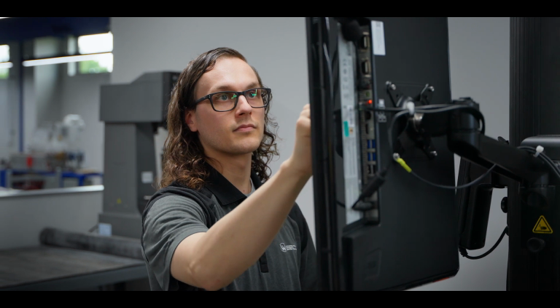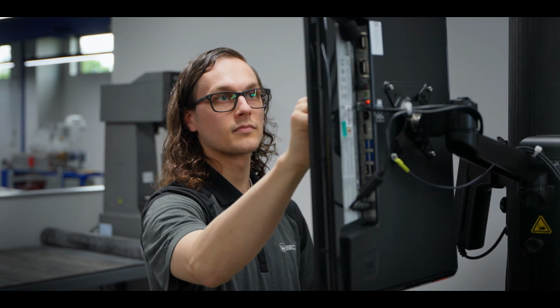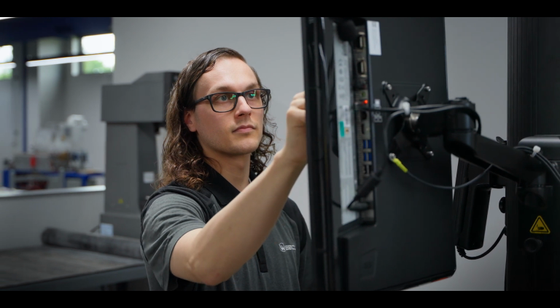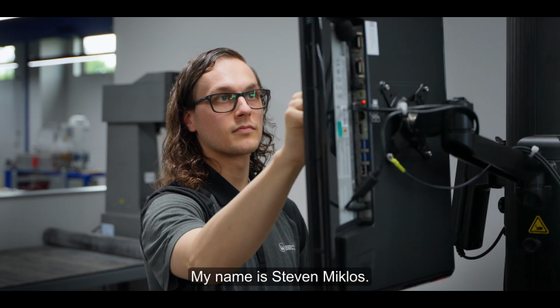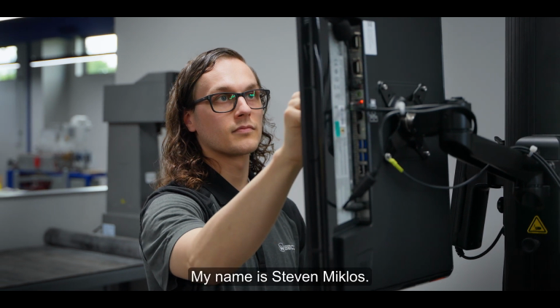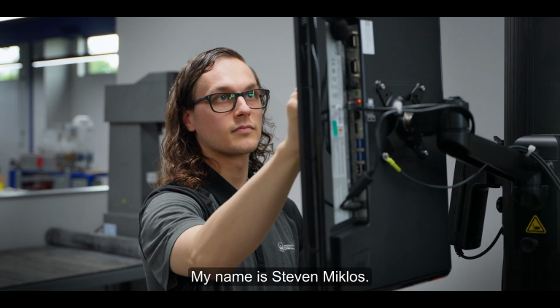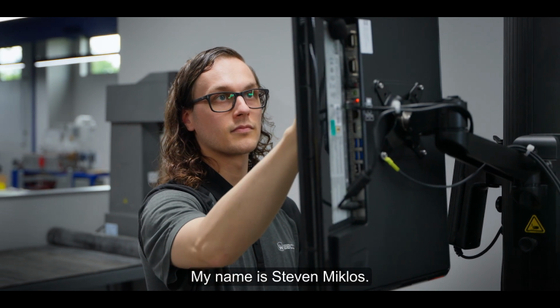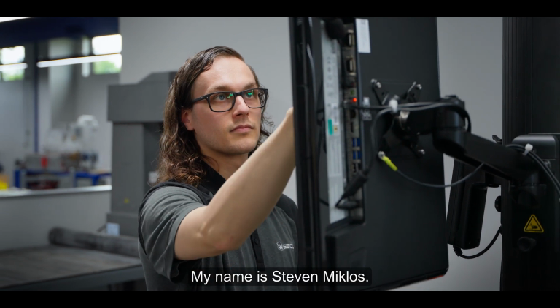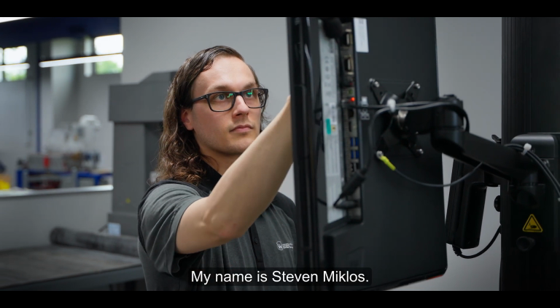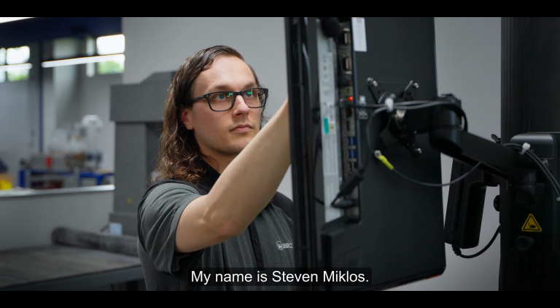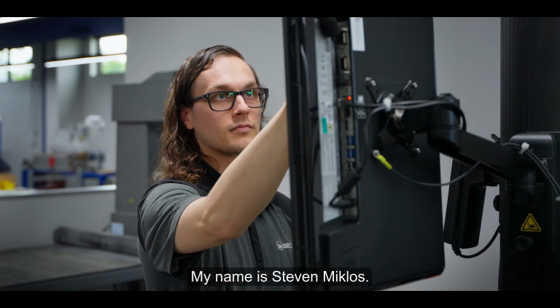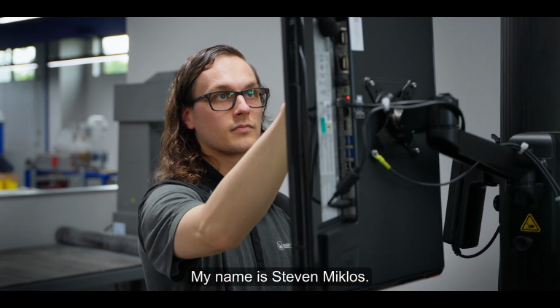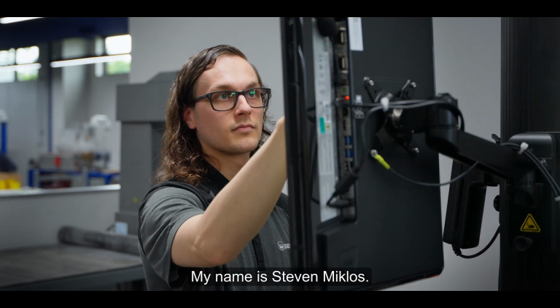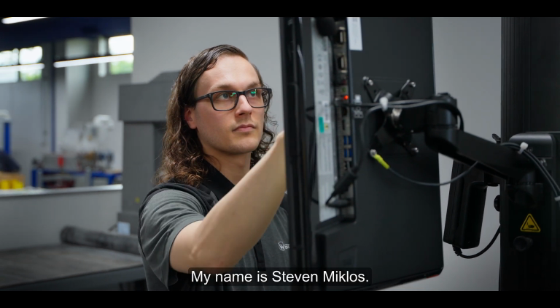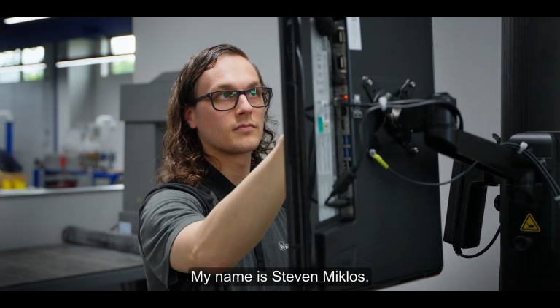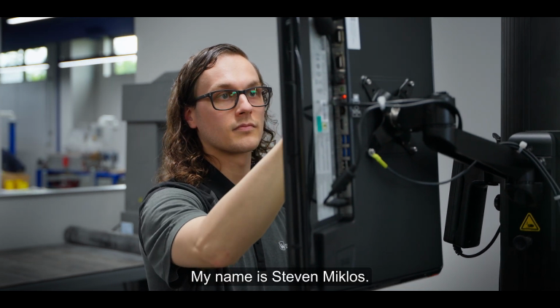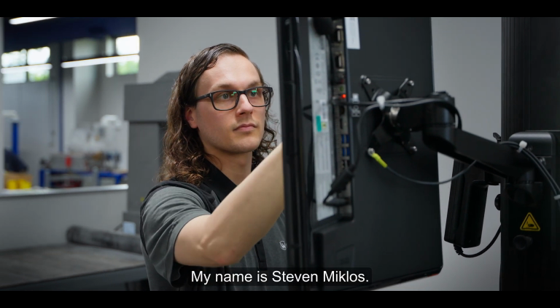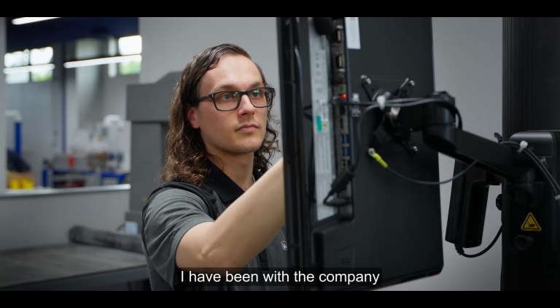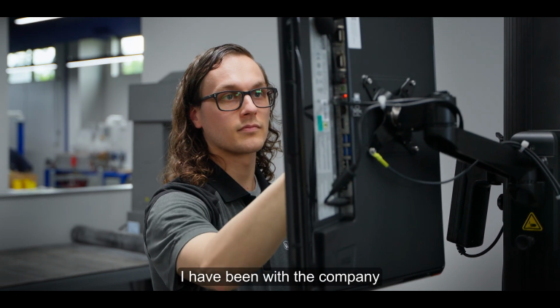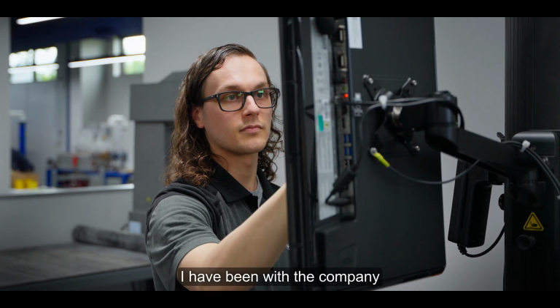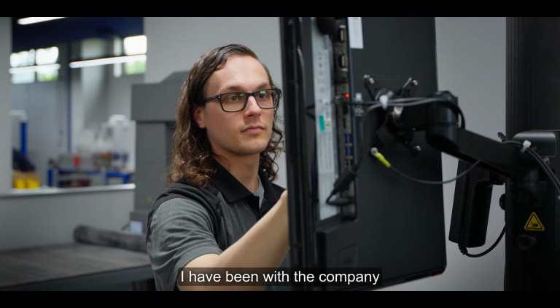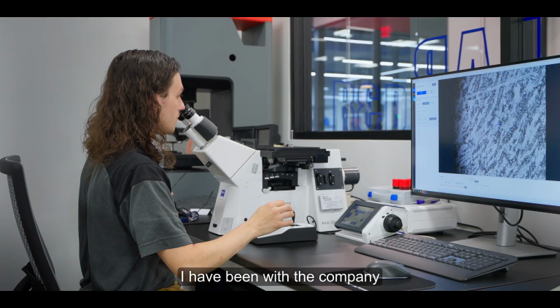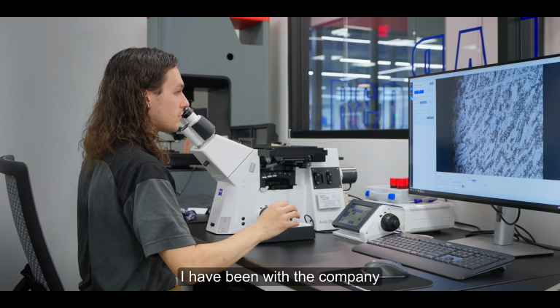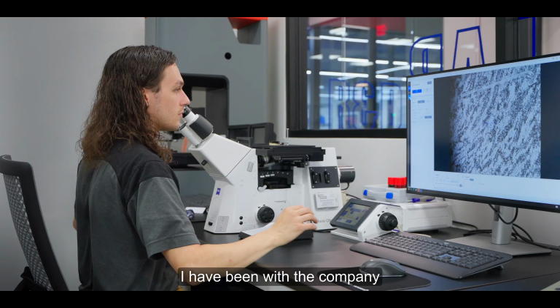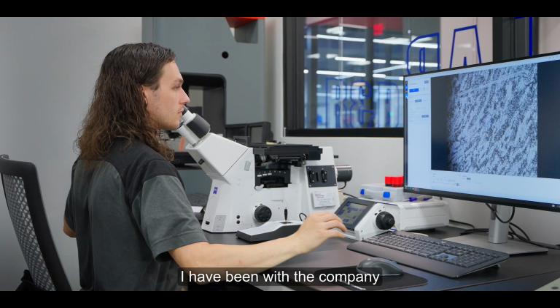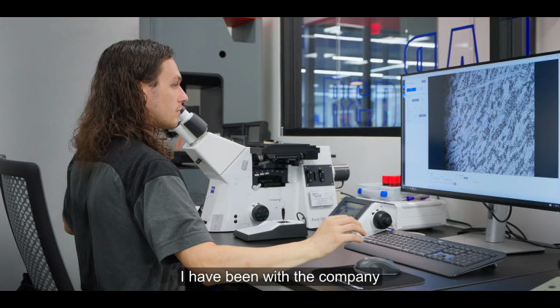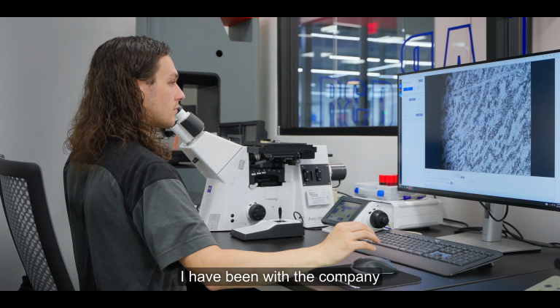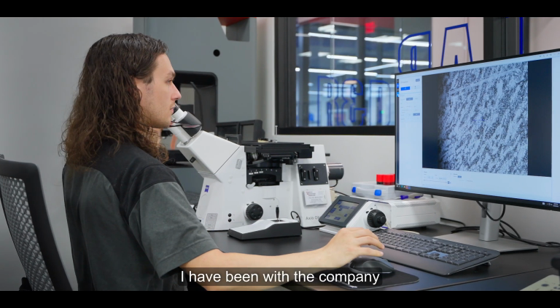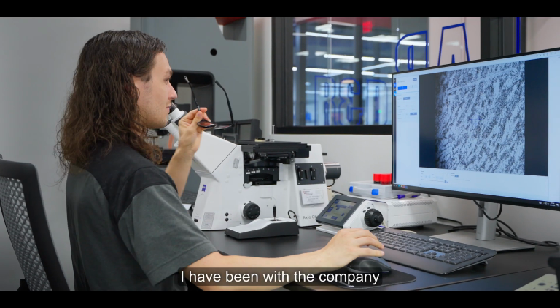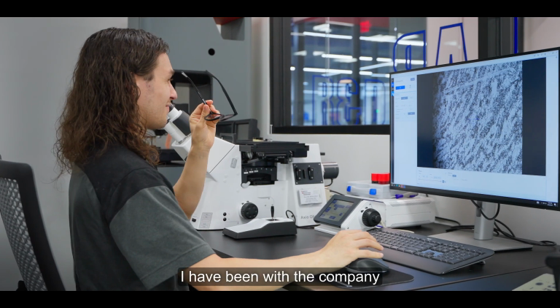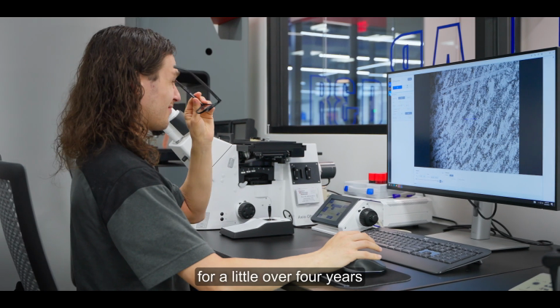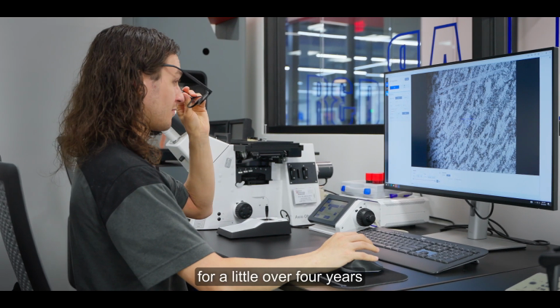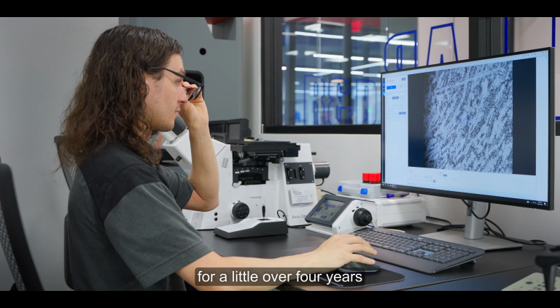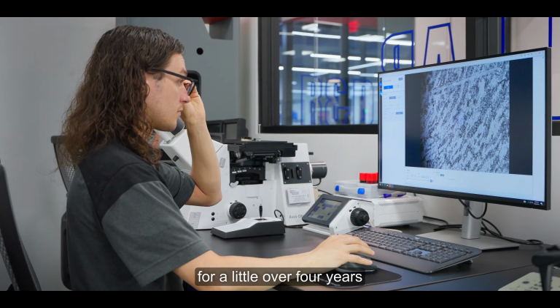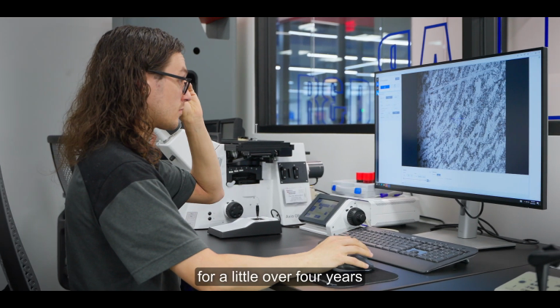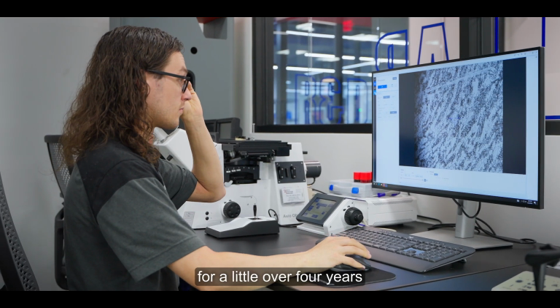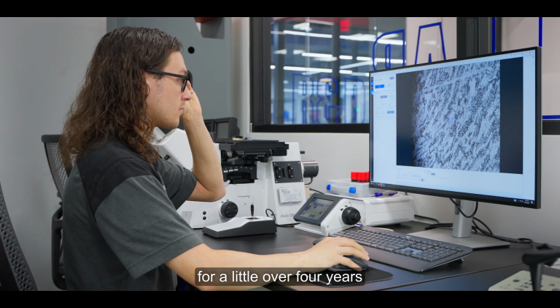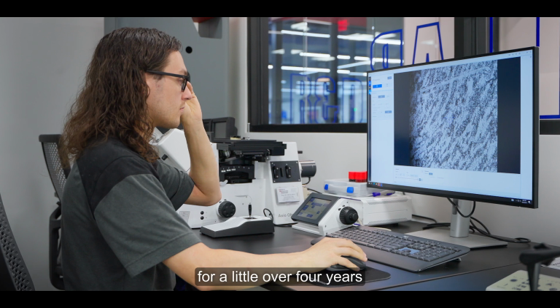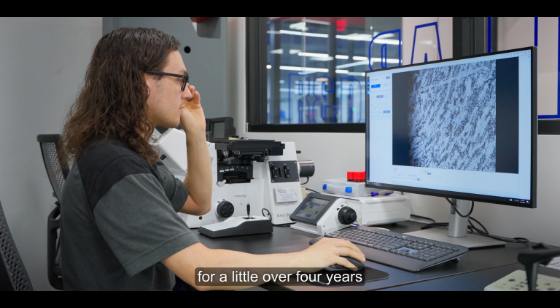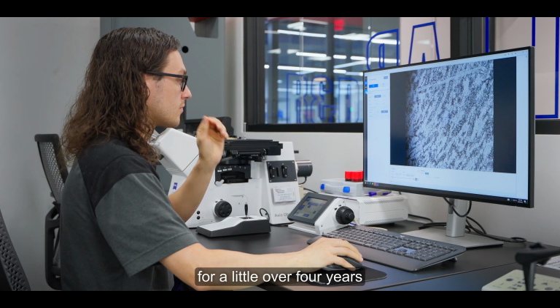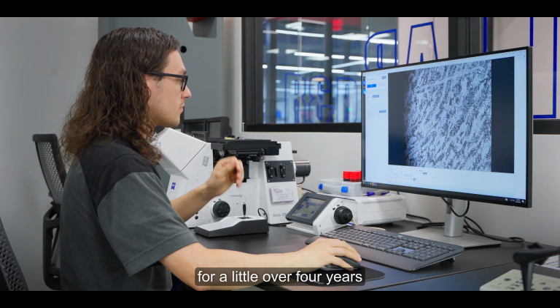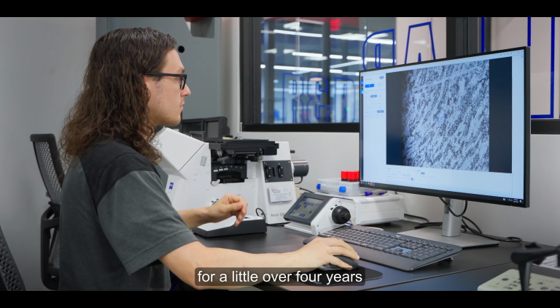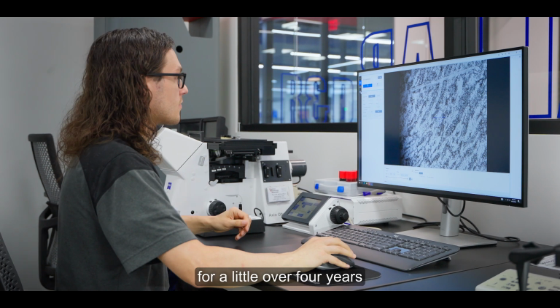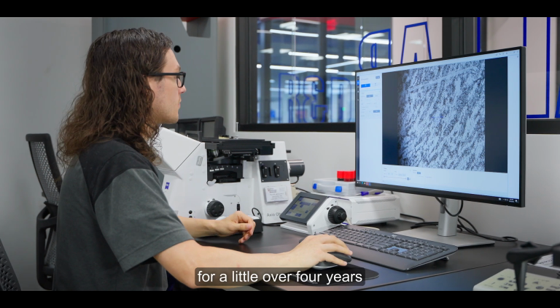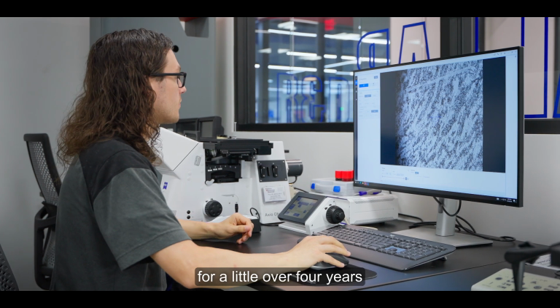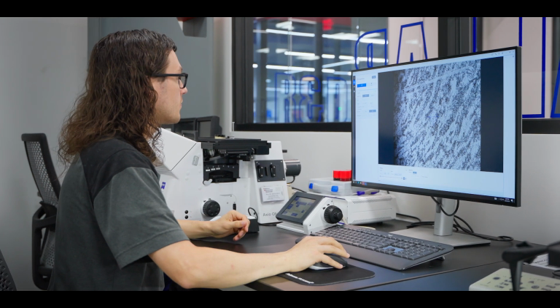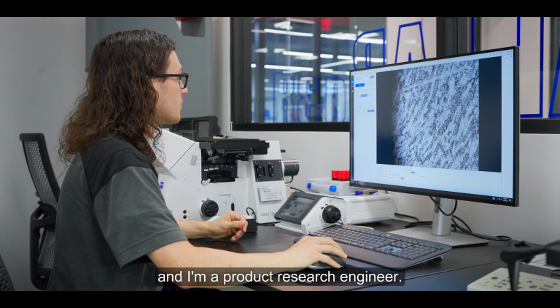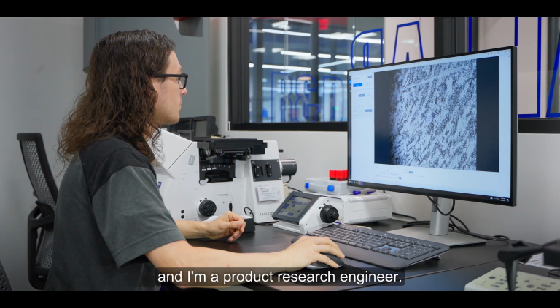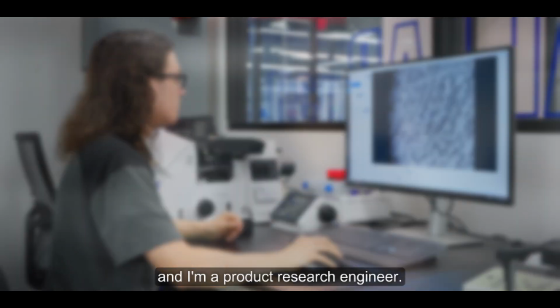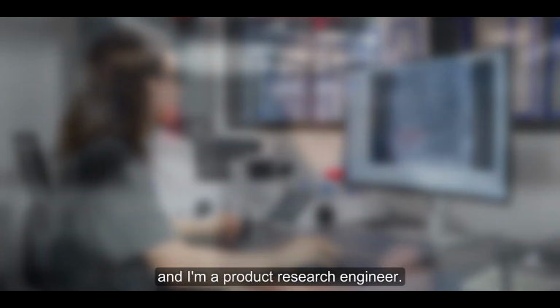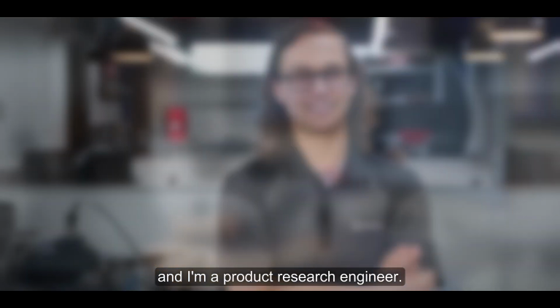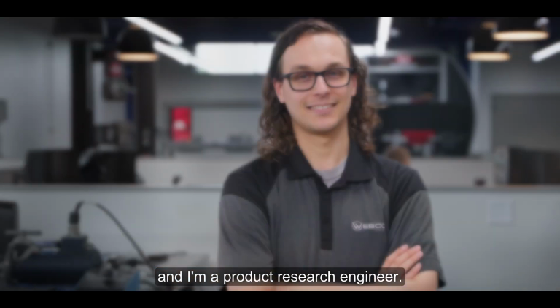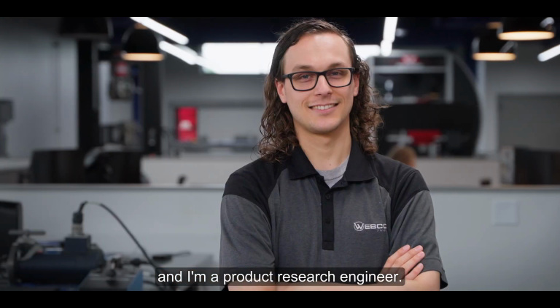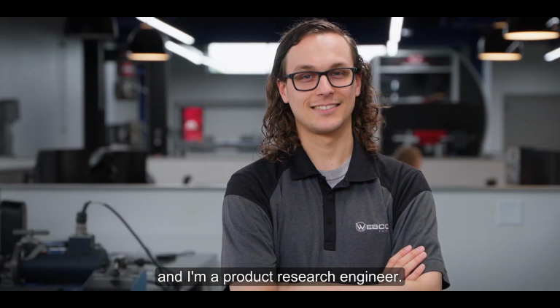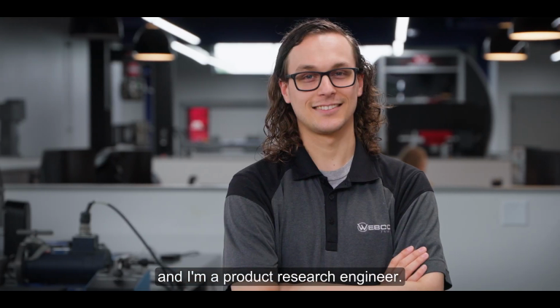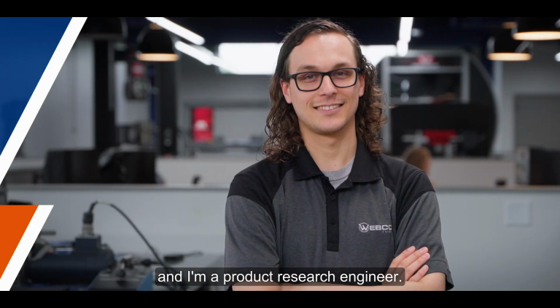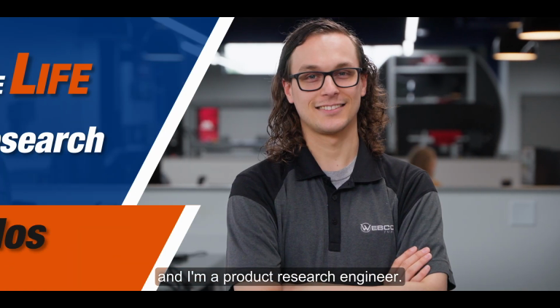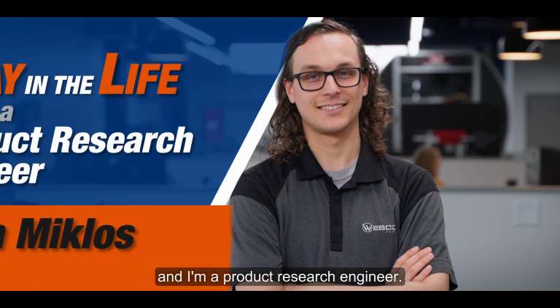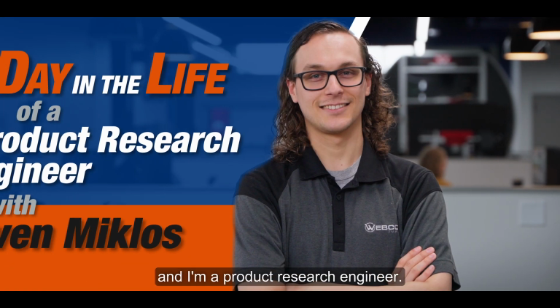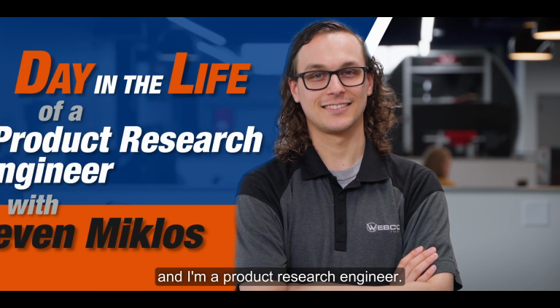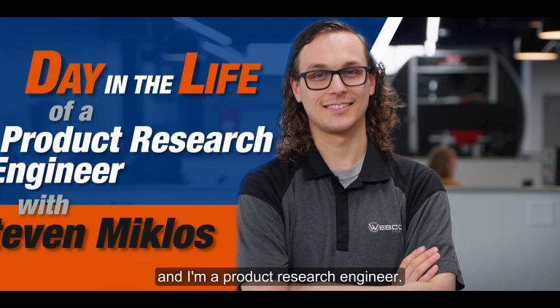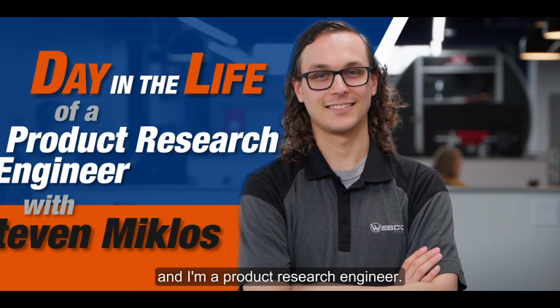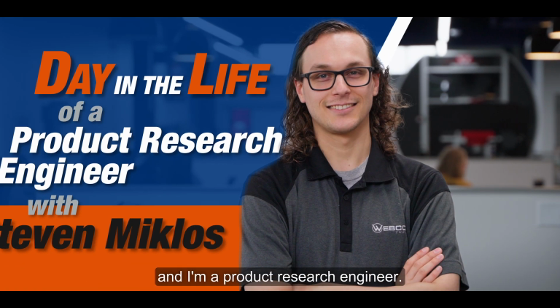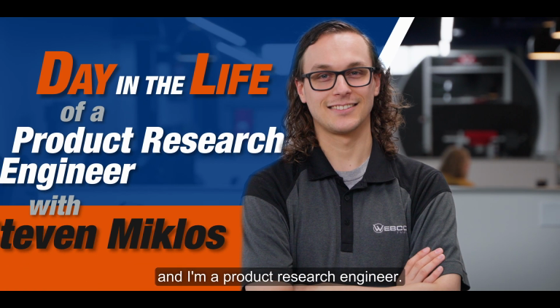My name is Steven Miklos. I have been with the company for a little over four years and I'm a product research engineer.